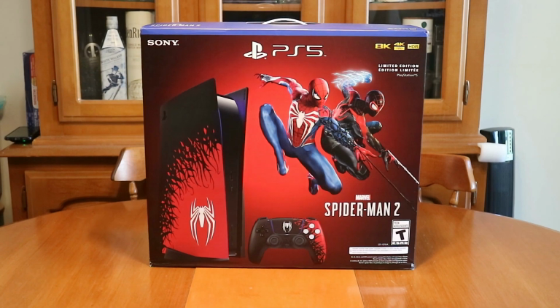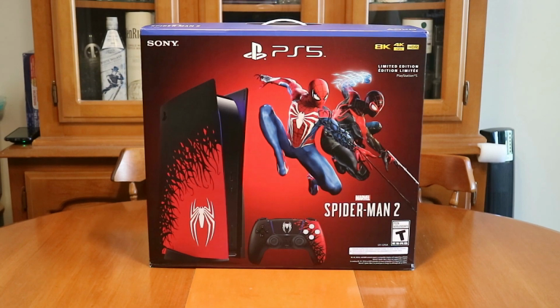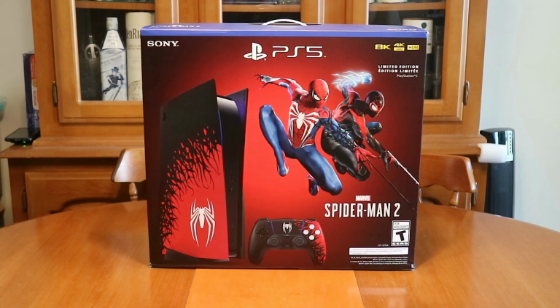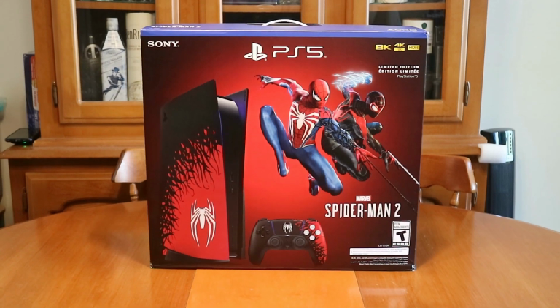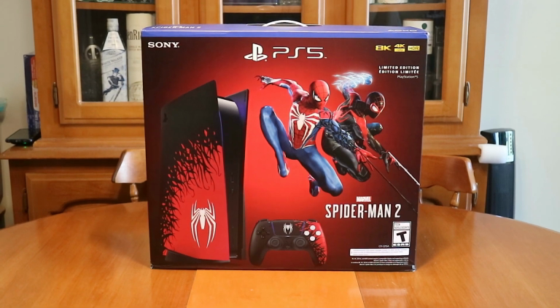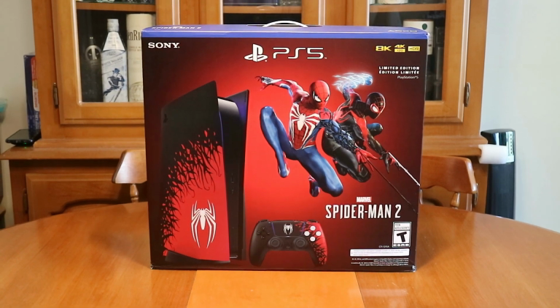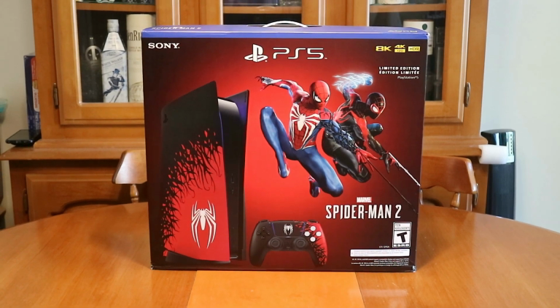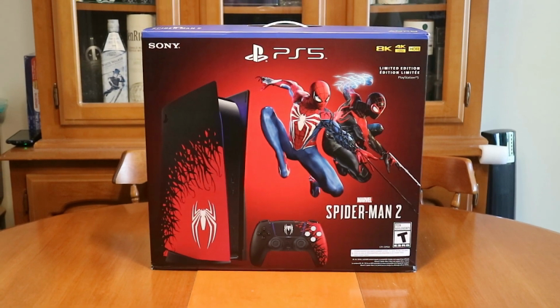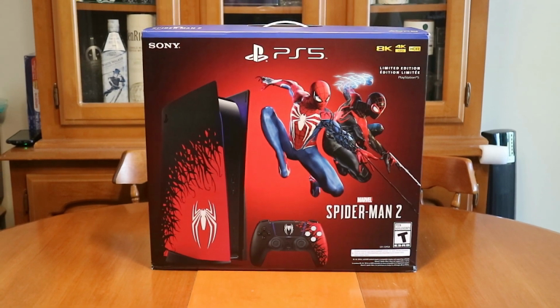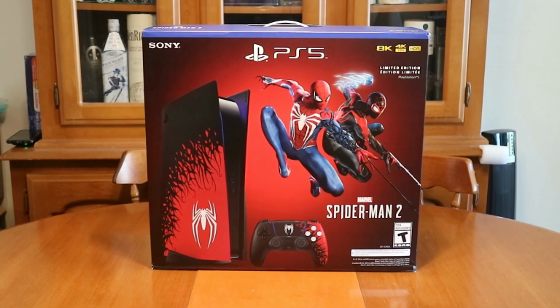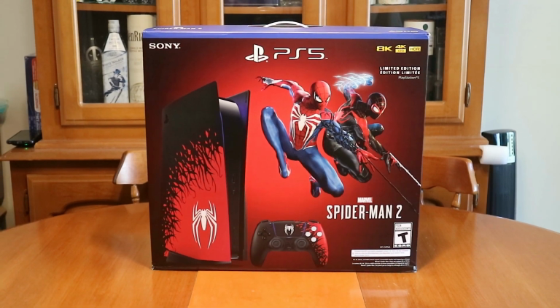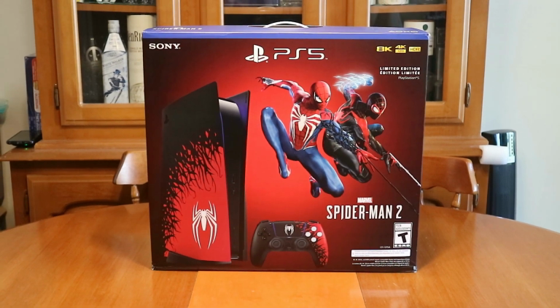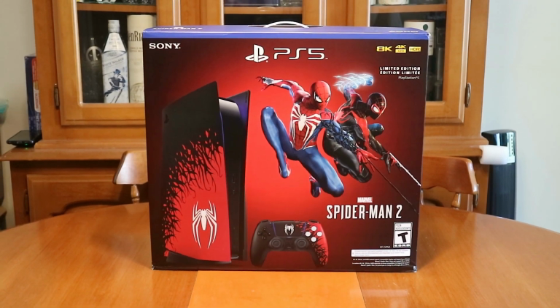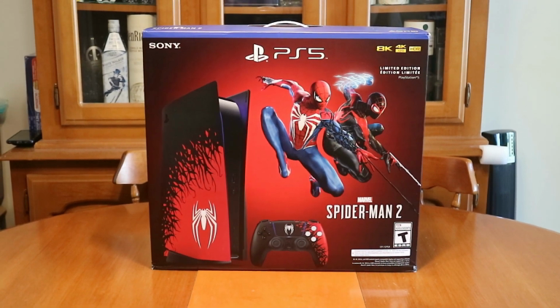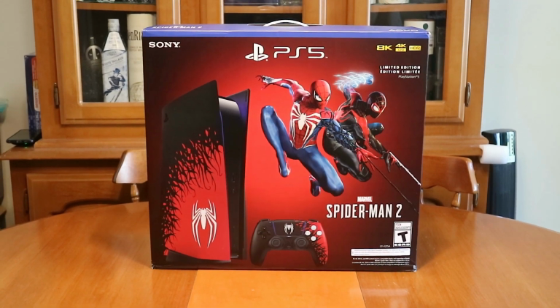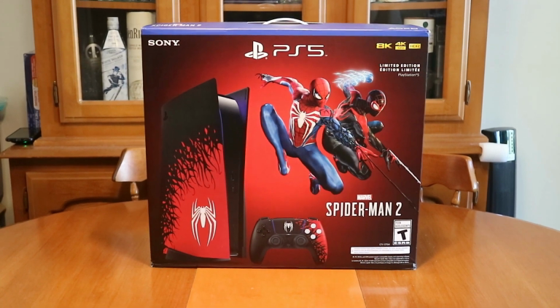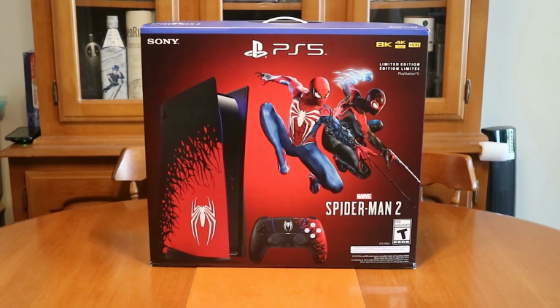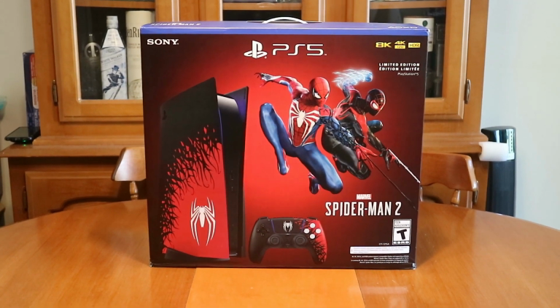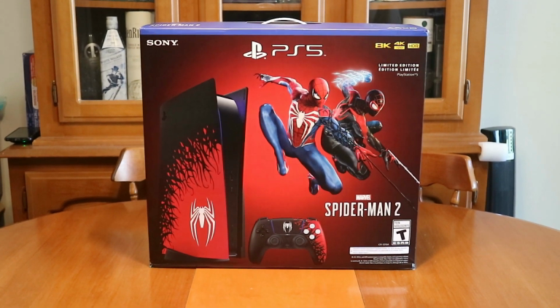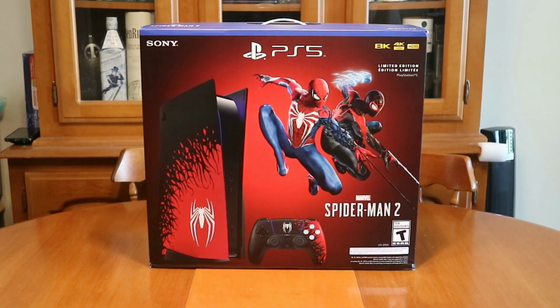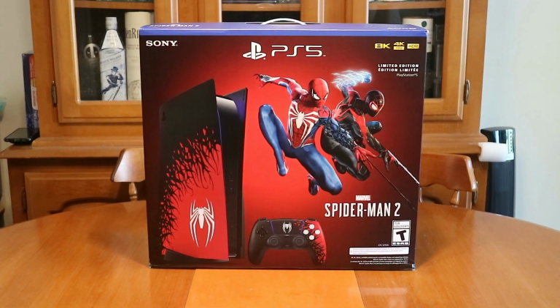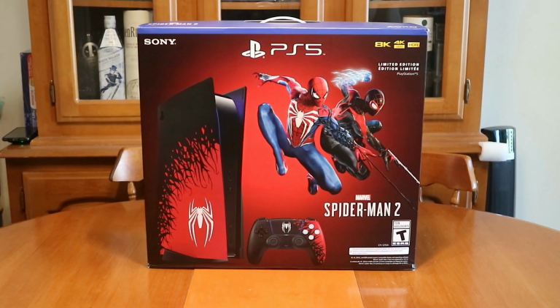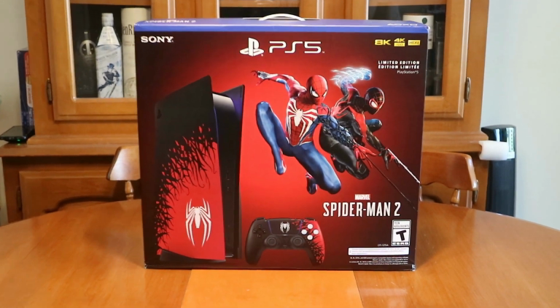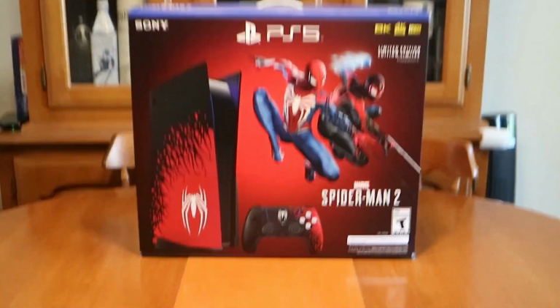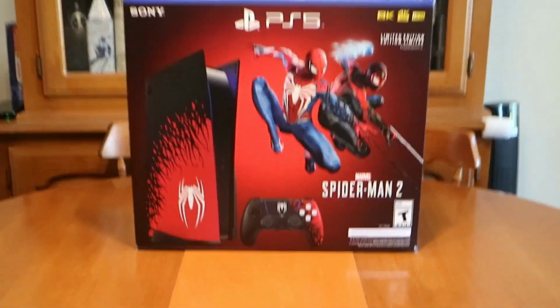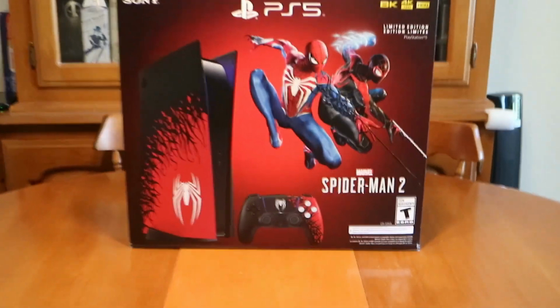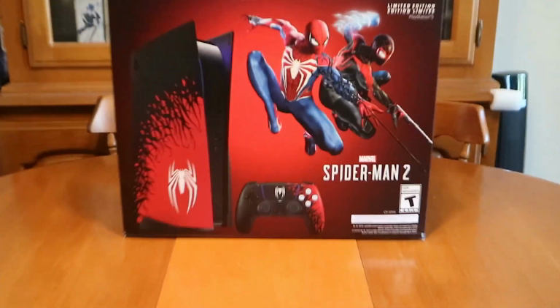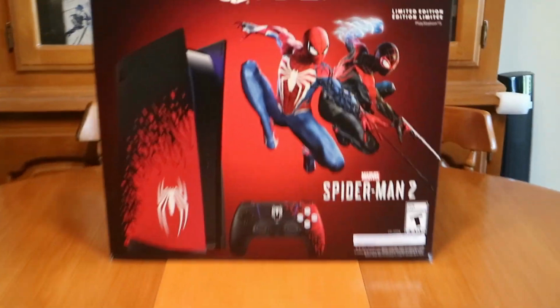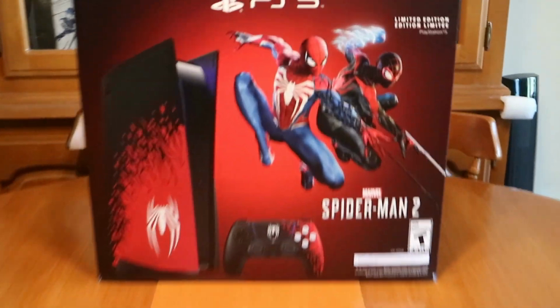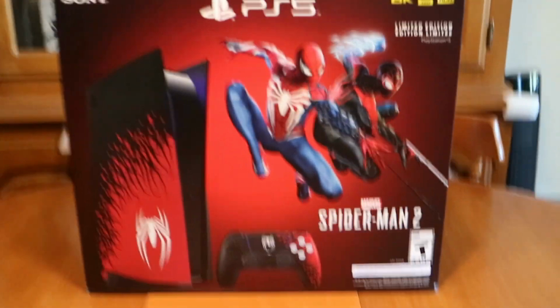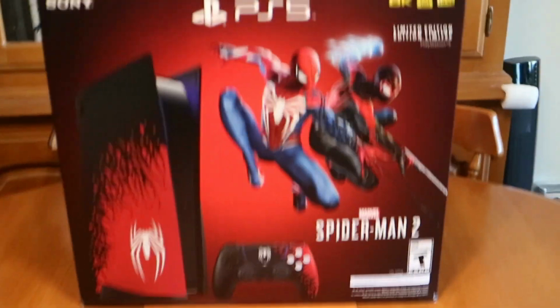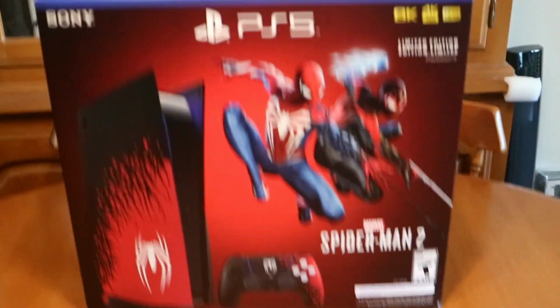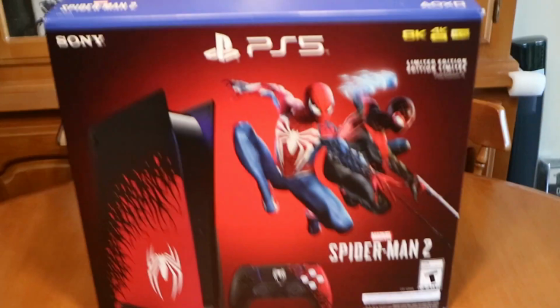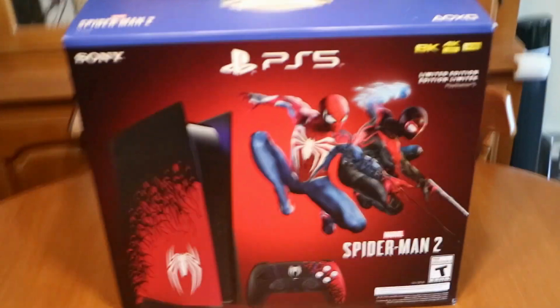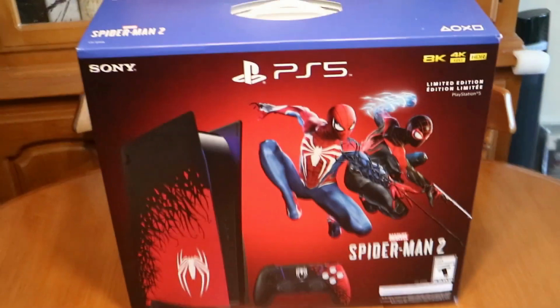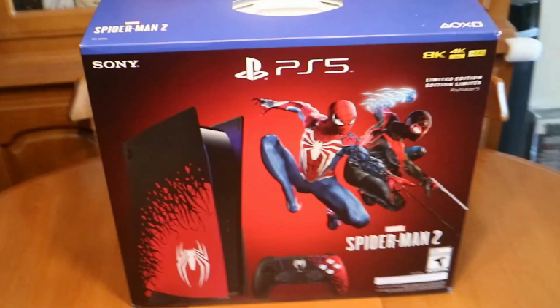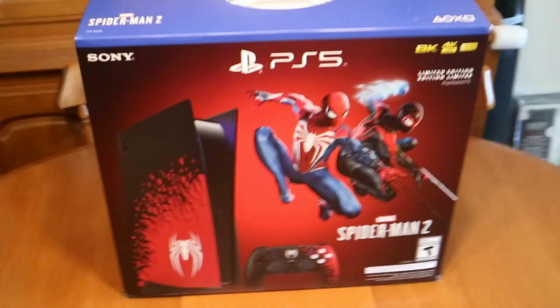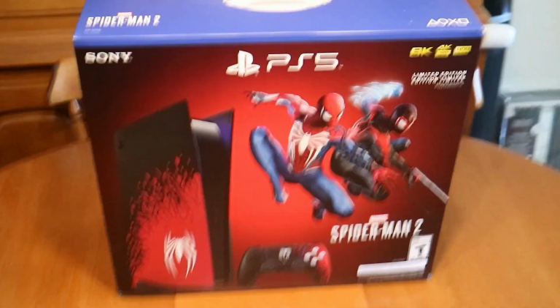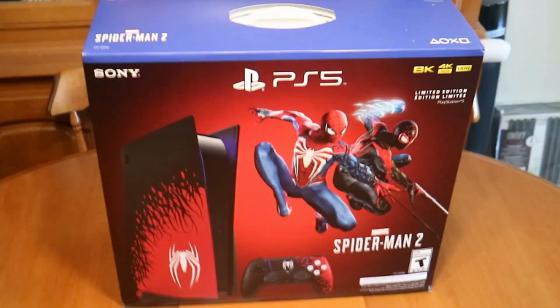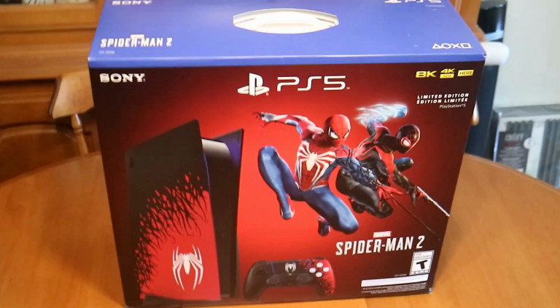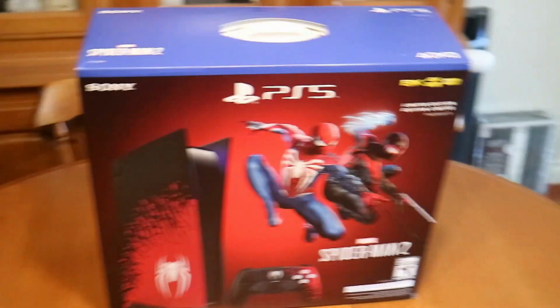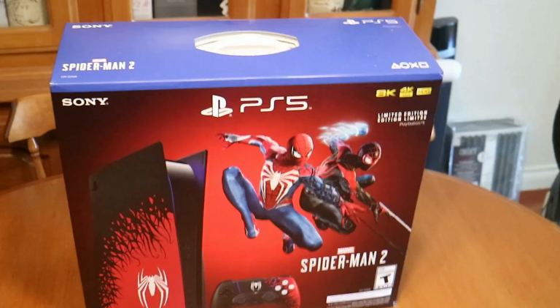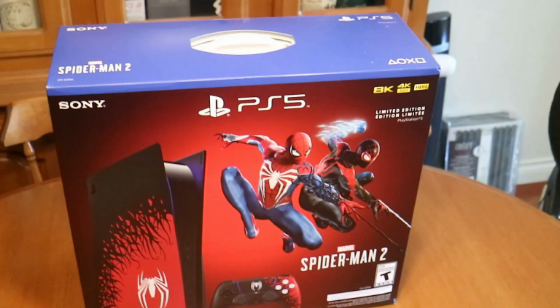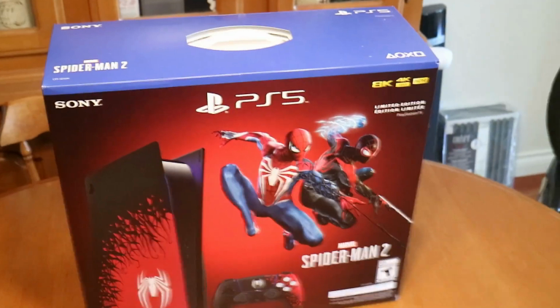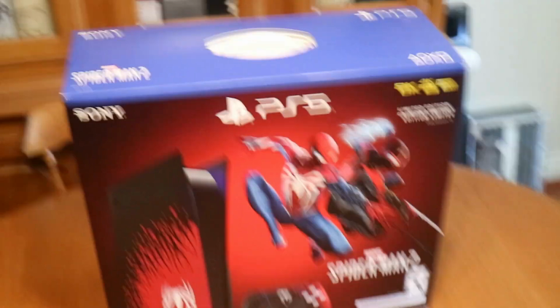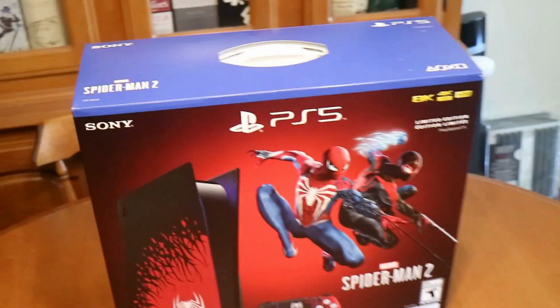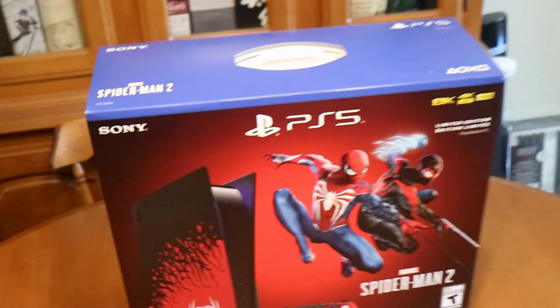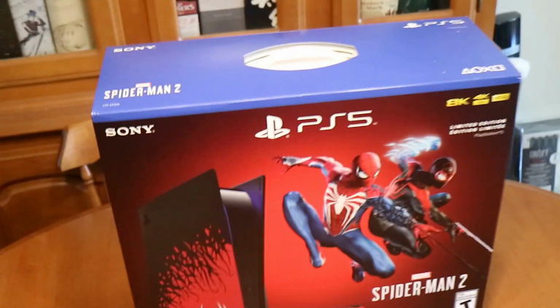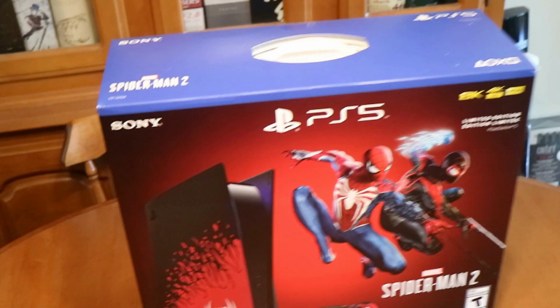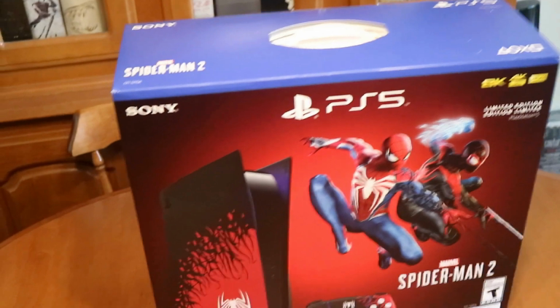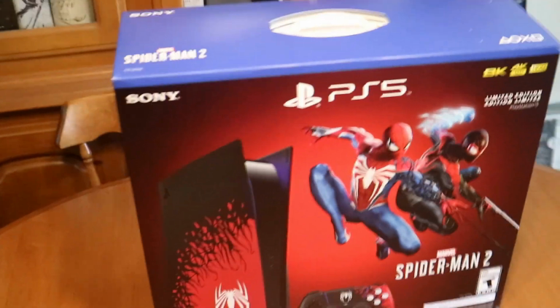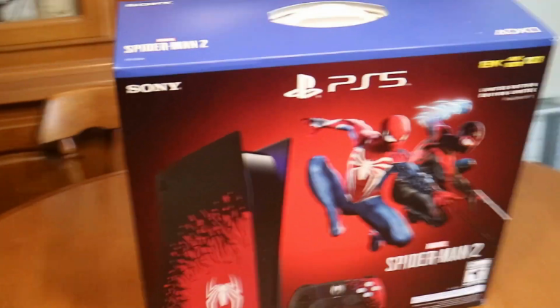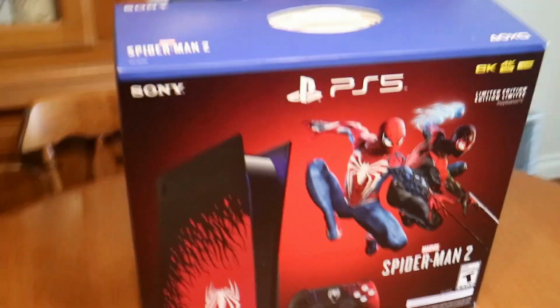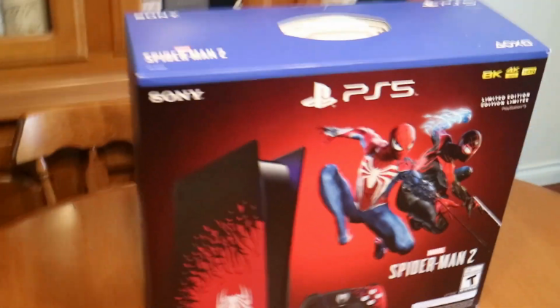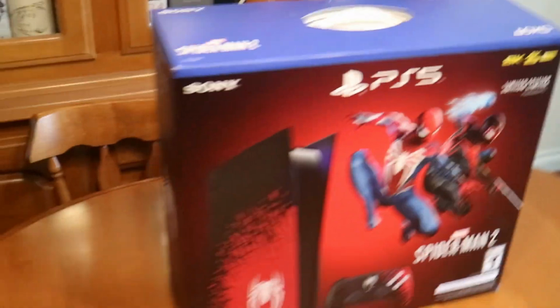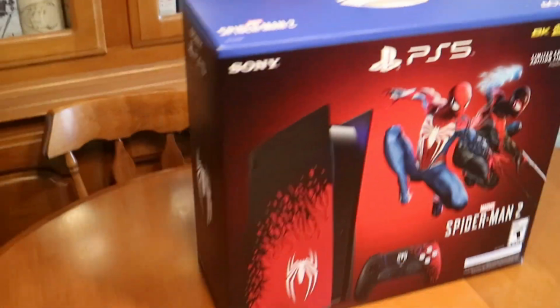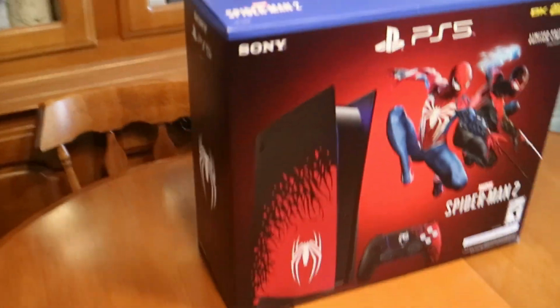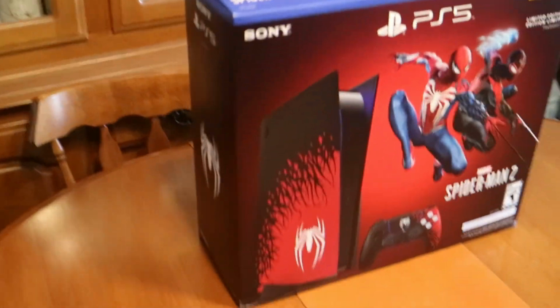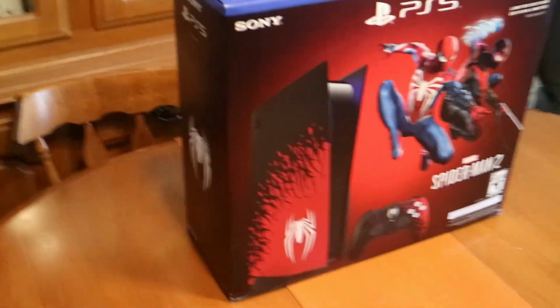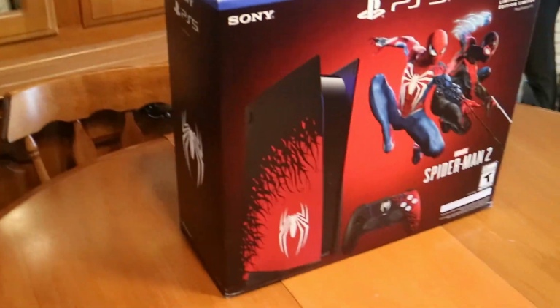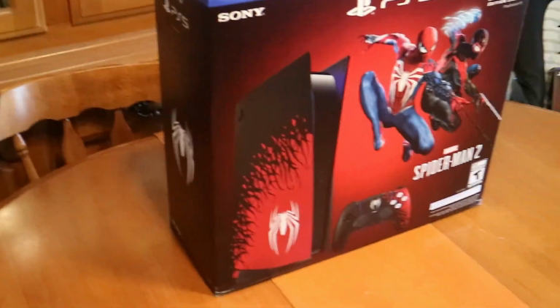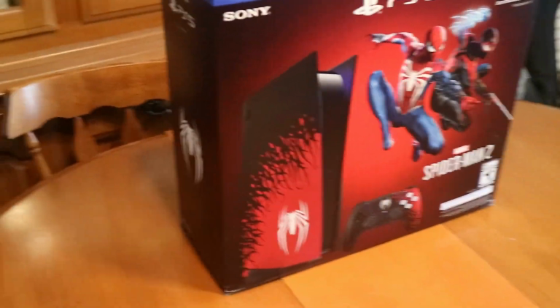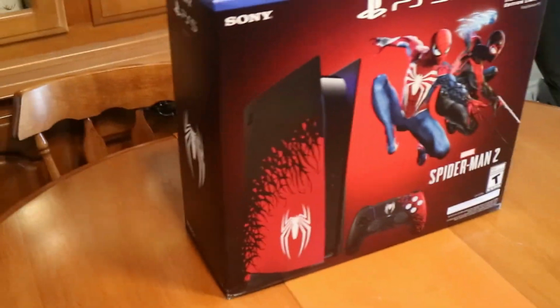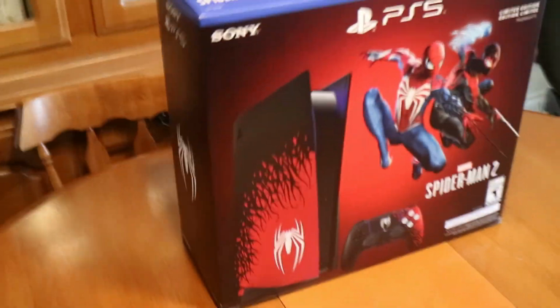Right off the bat here, I gotta say this thing is massive. This is one big and heavy console. Look at this sucker.